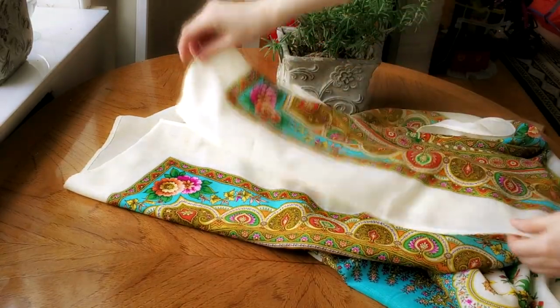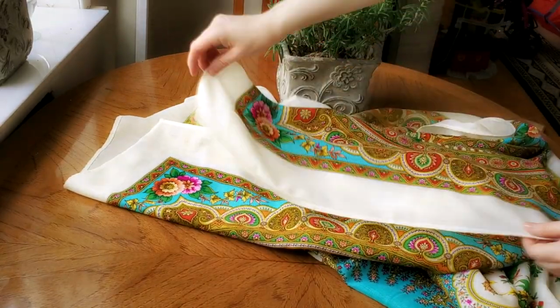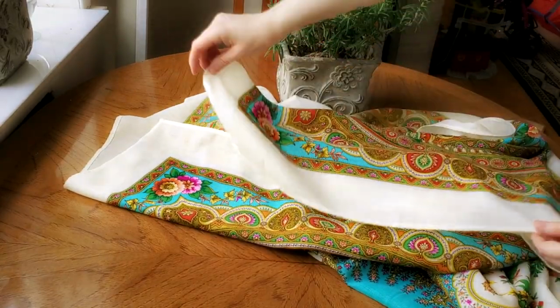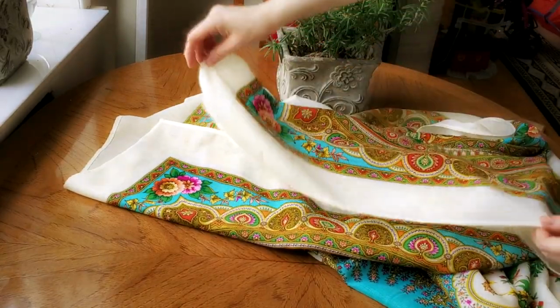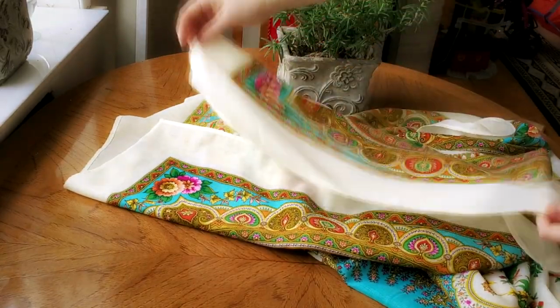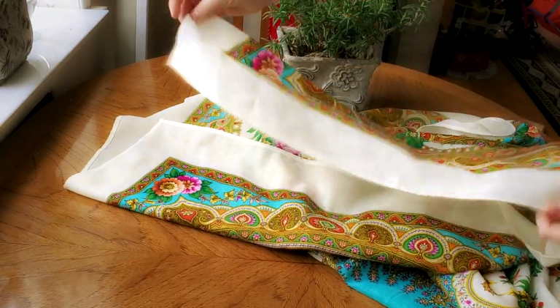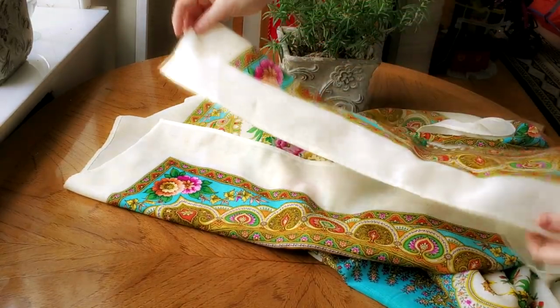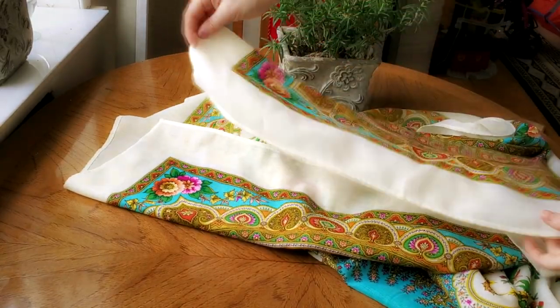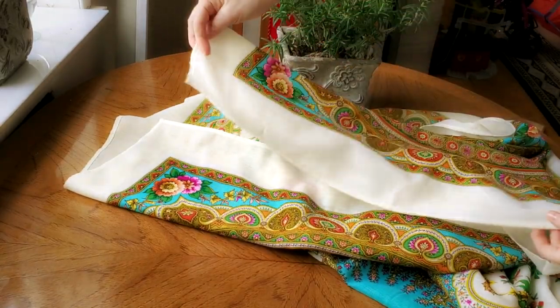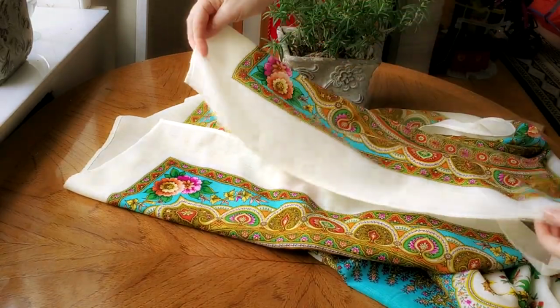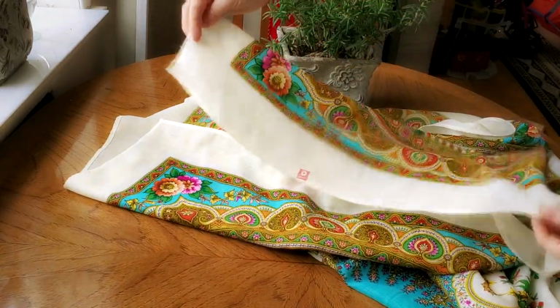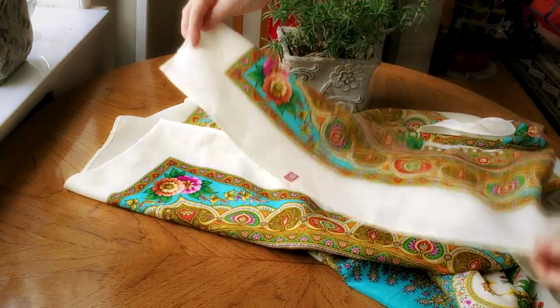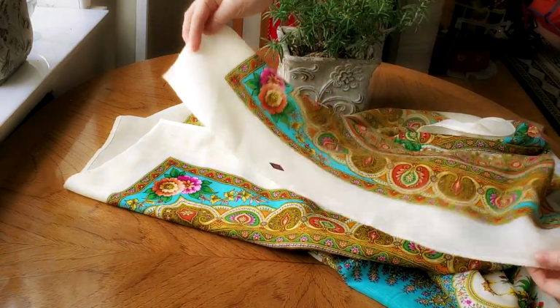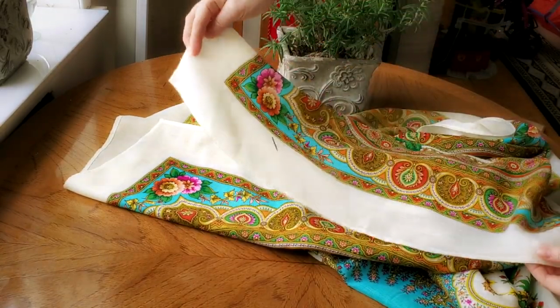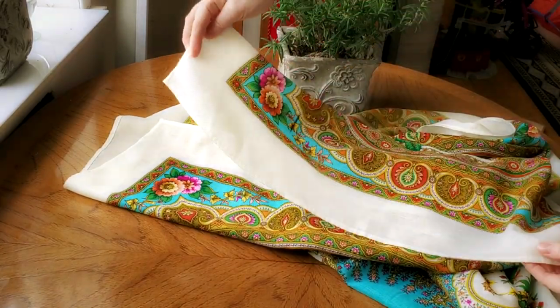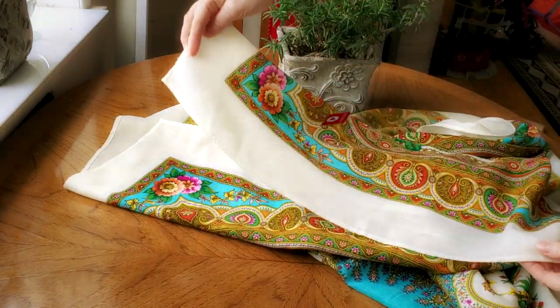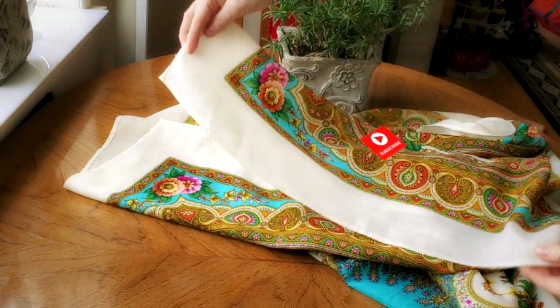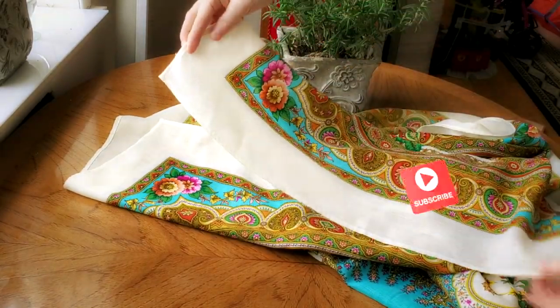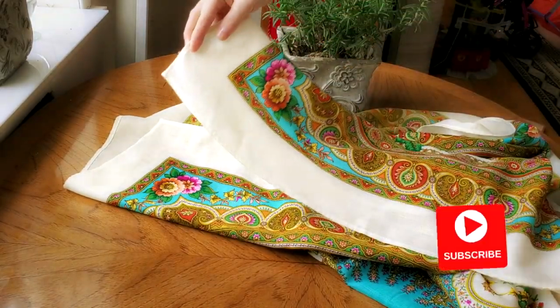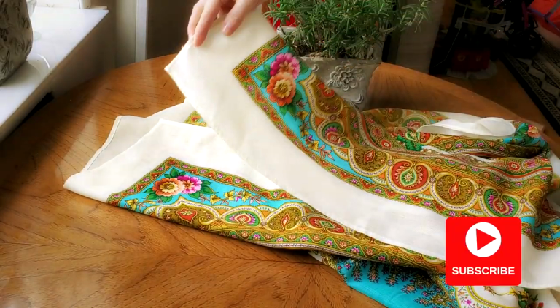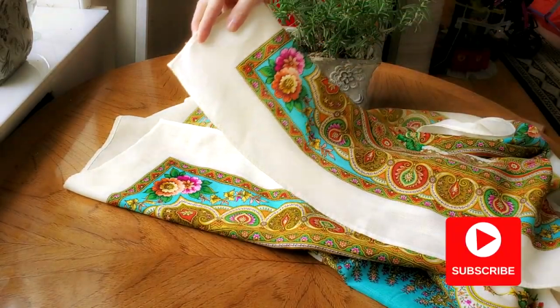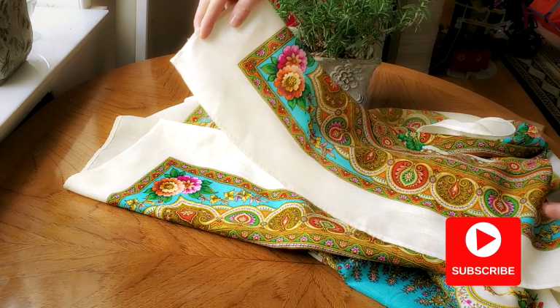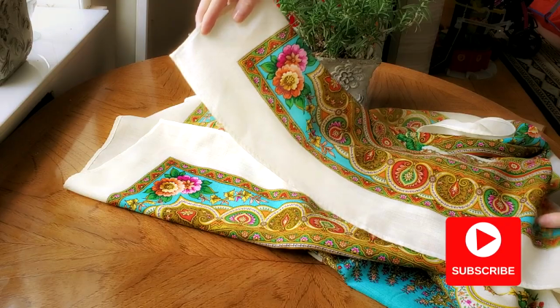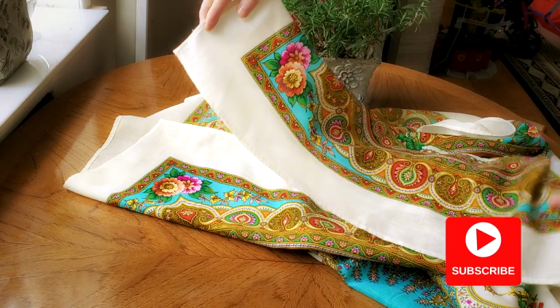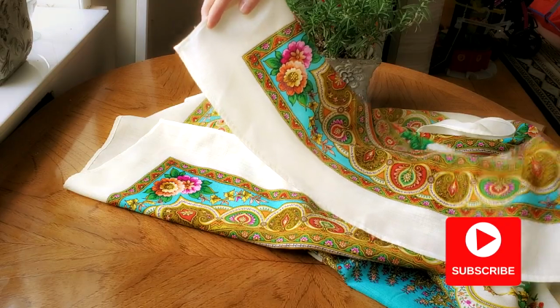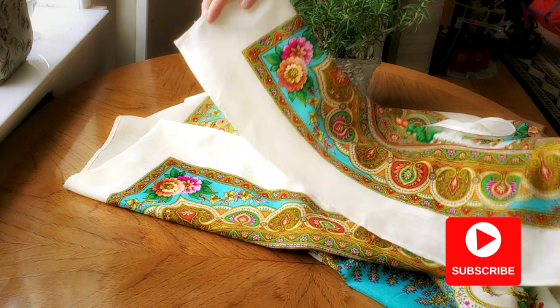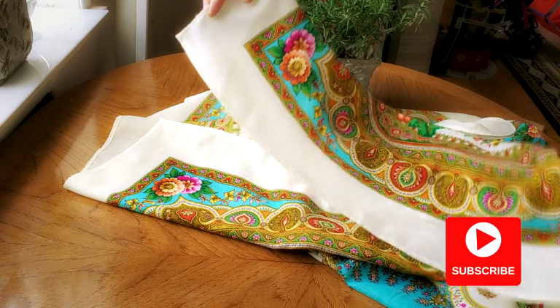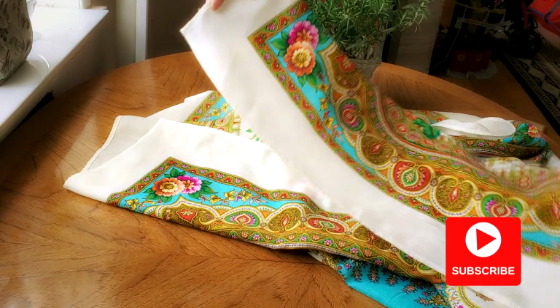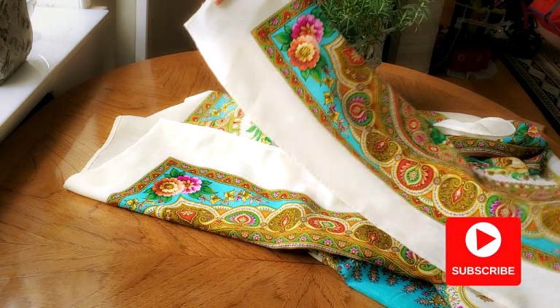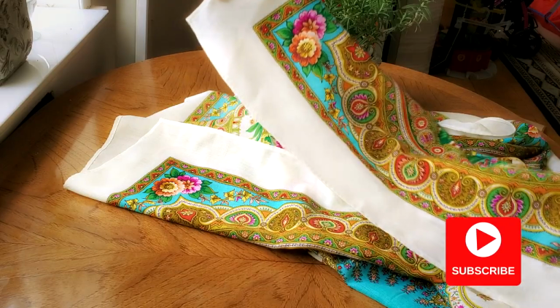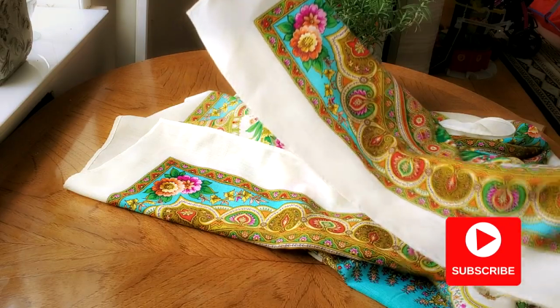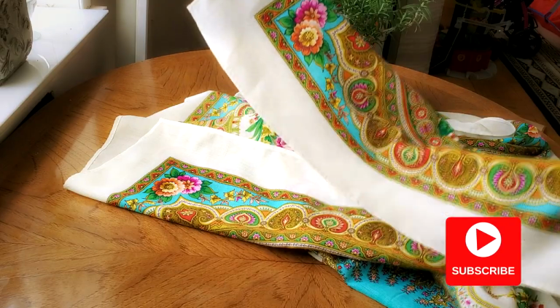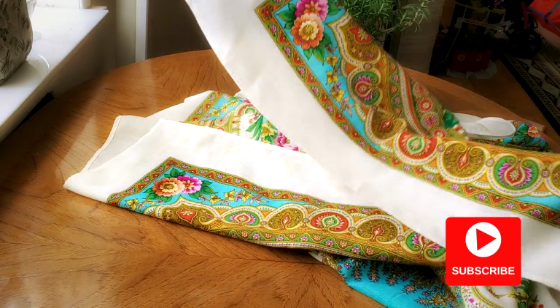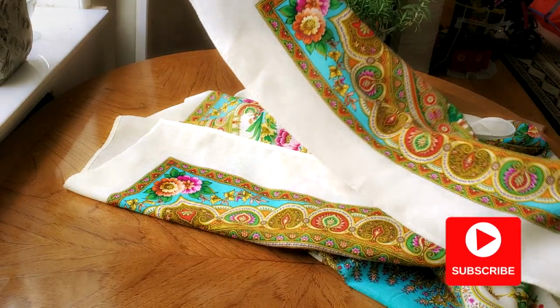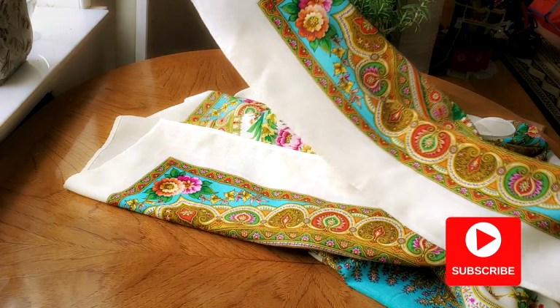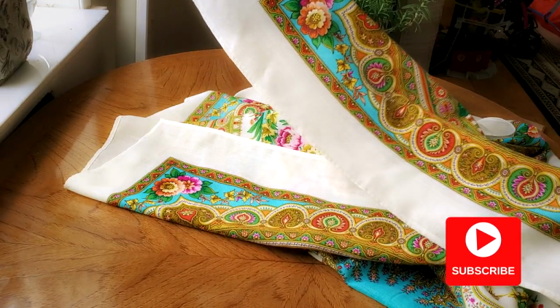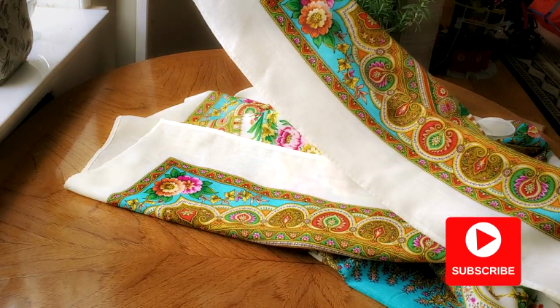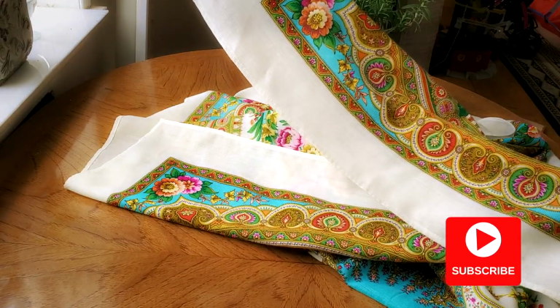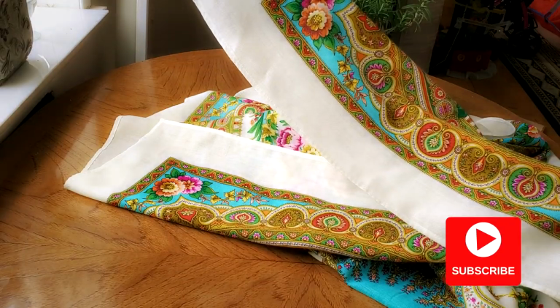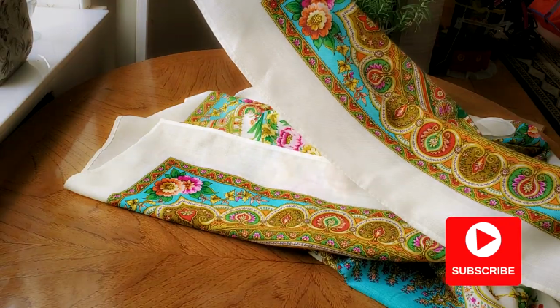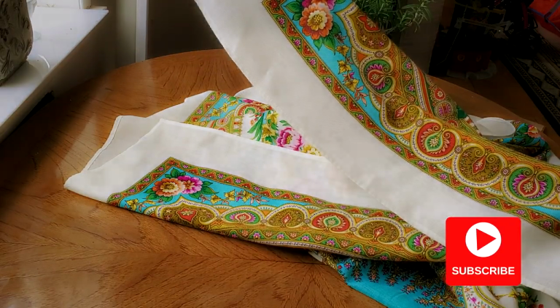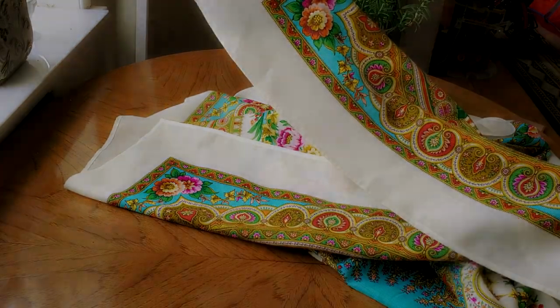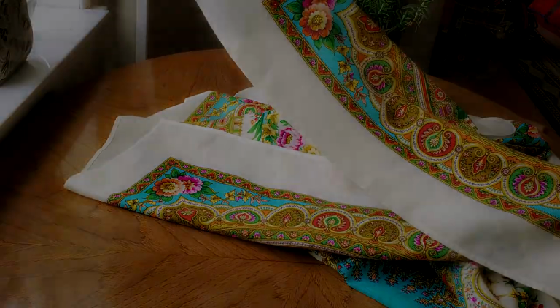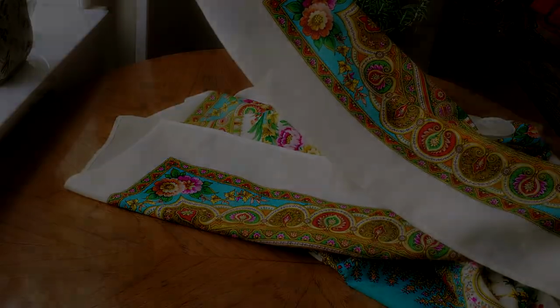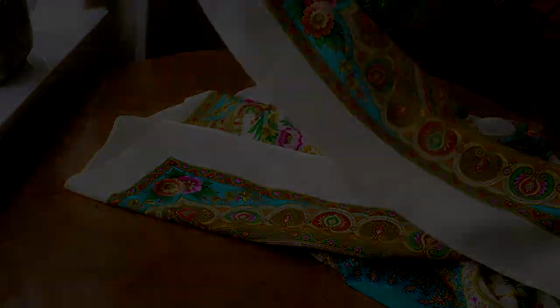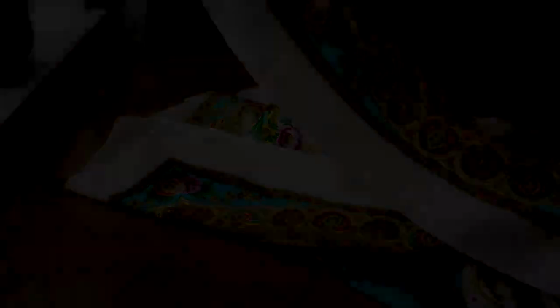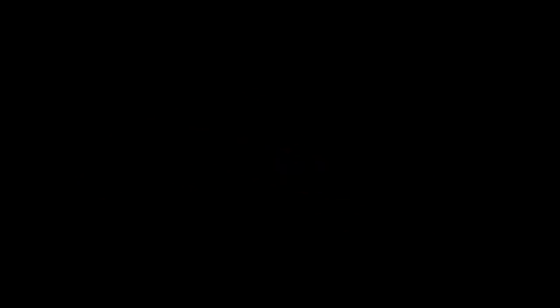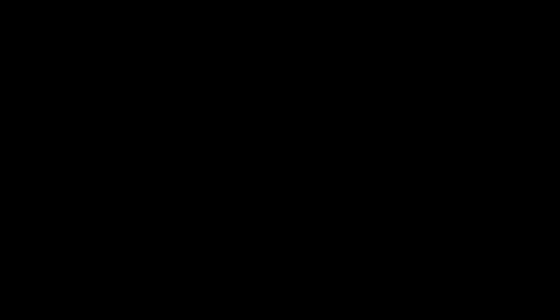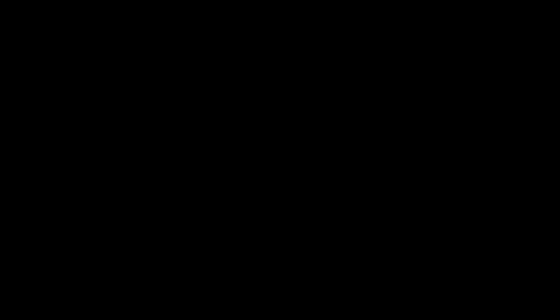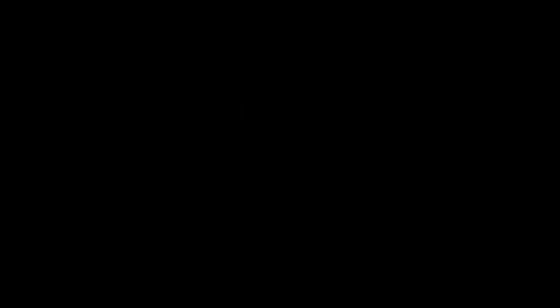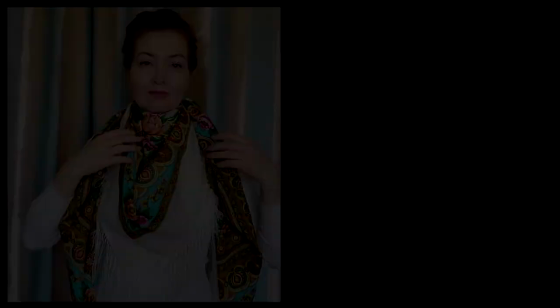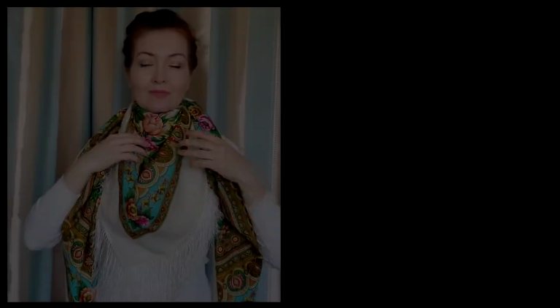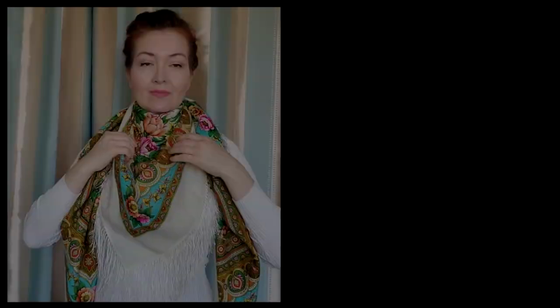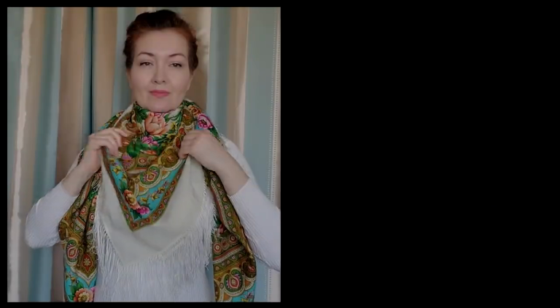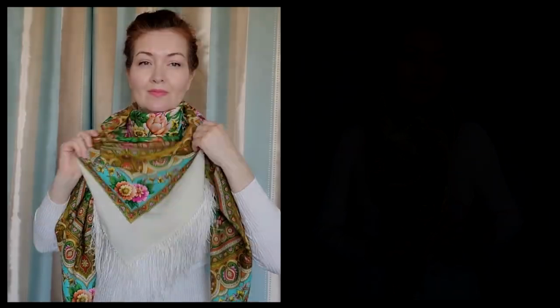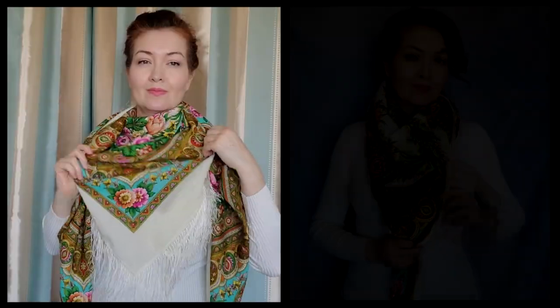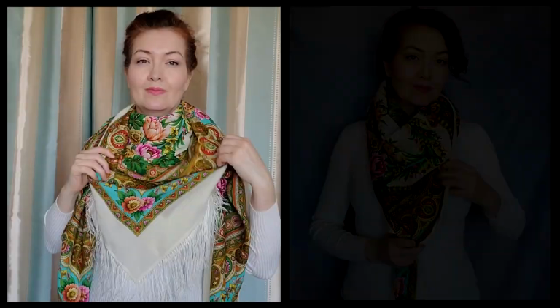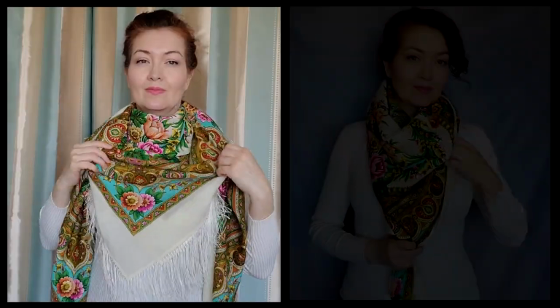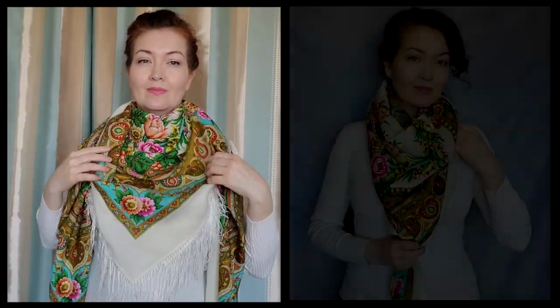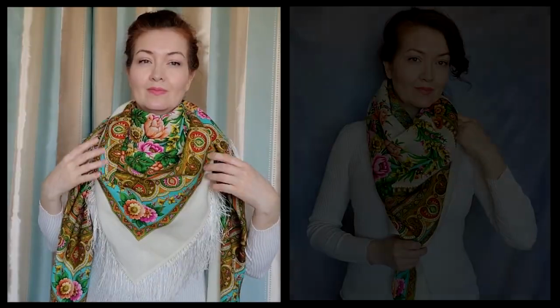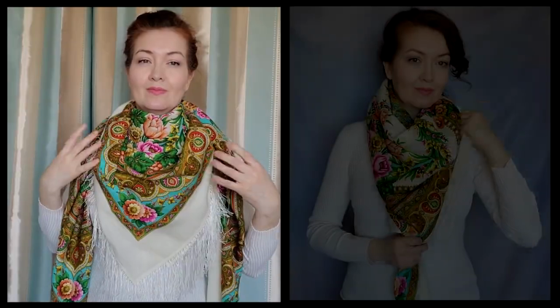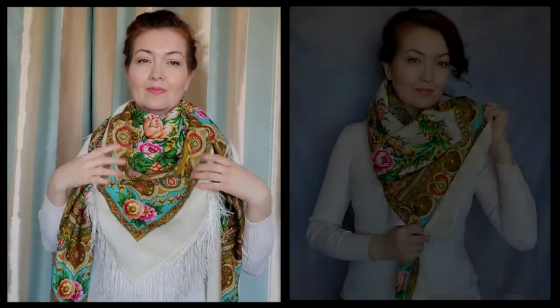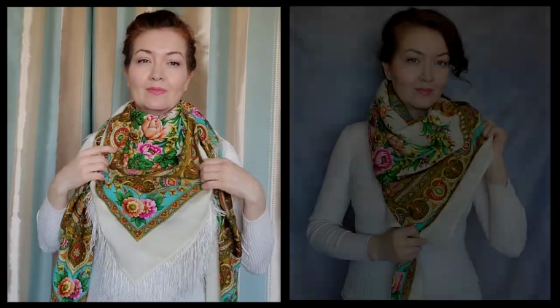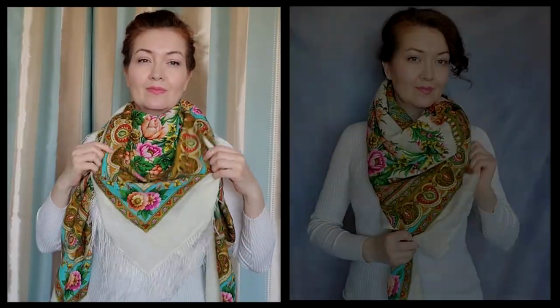By the way, if you like scarves, make sure to subscribe and hit that bell button to get notifications.